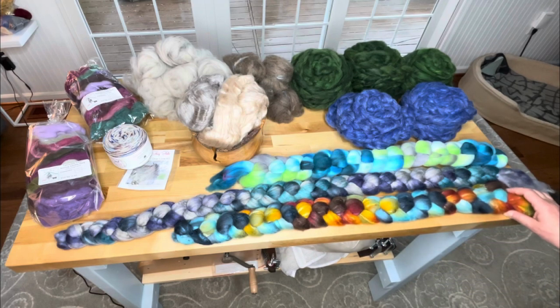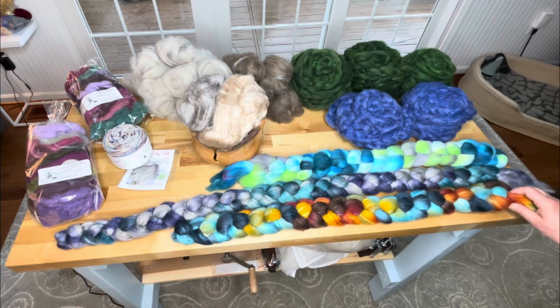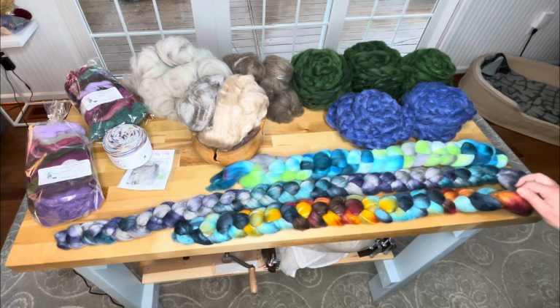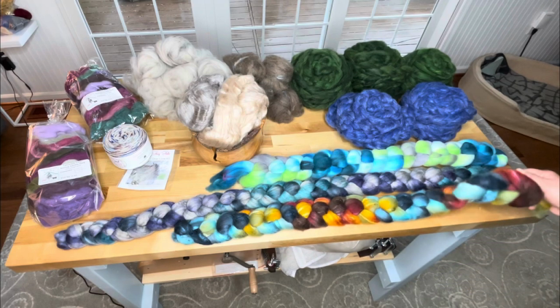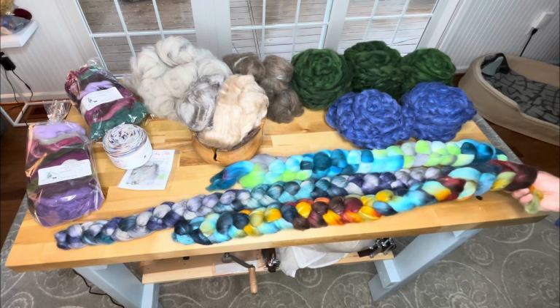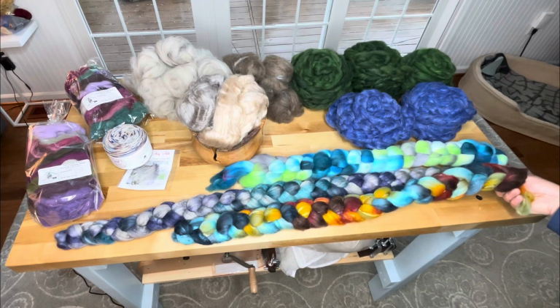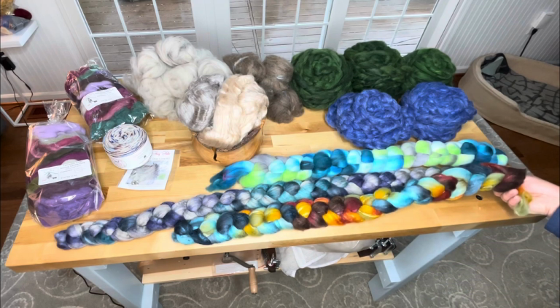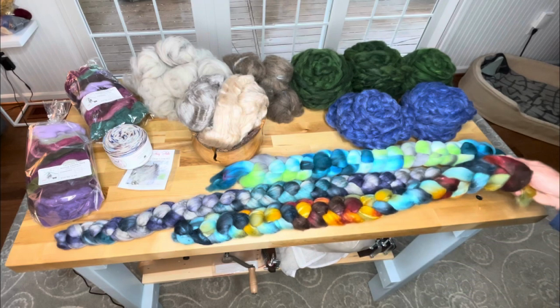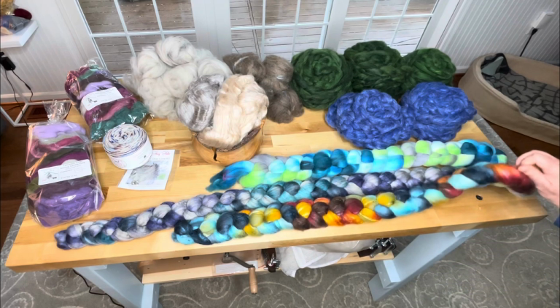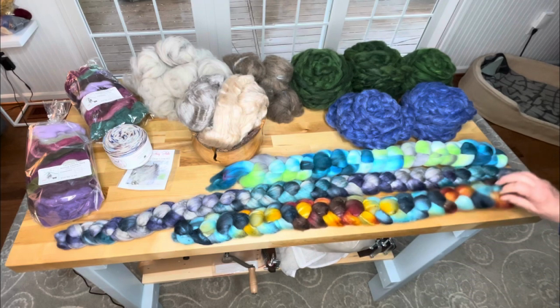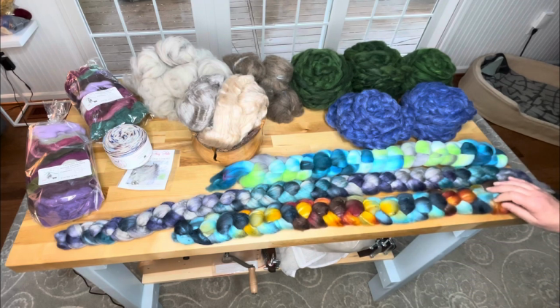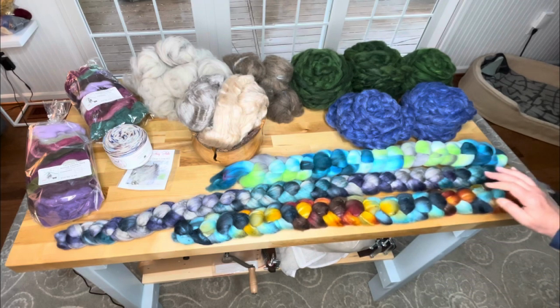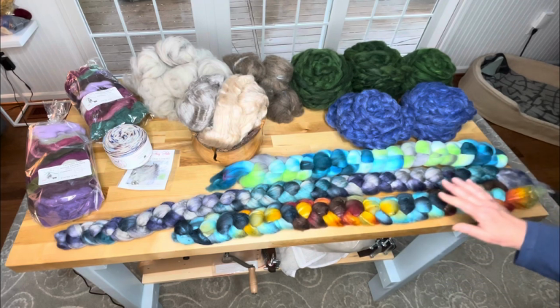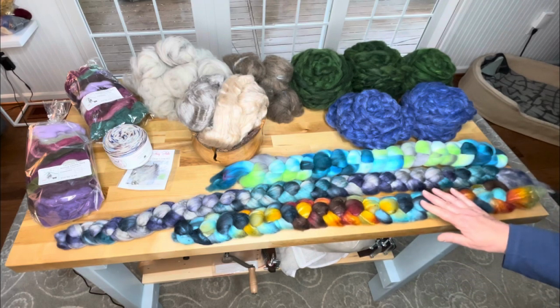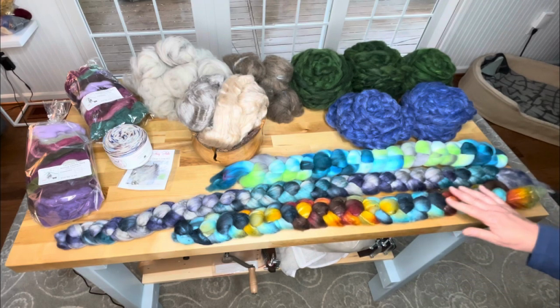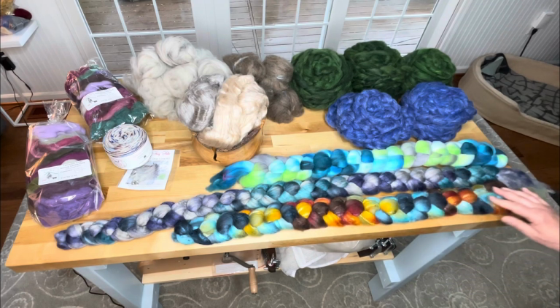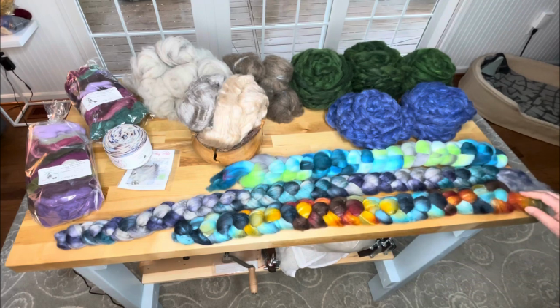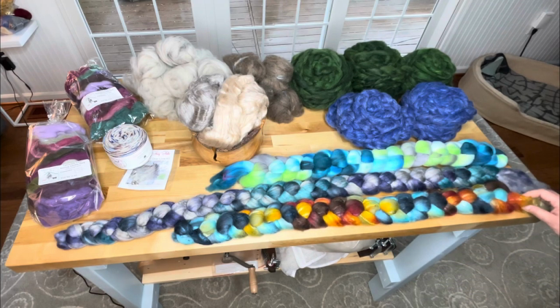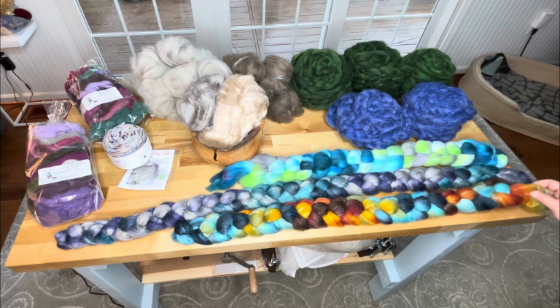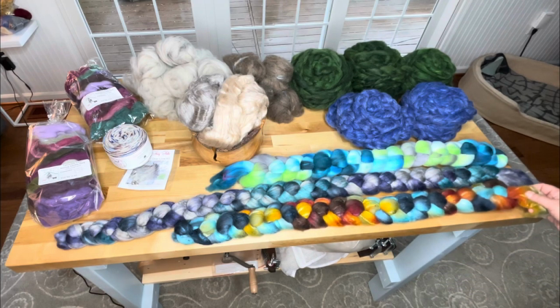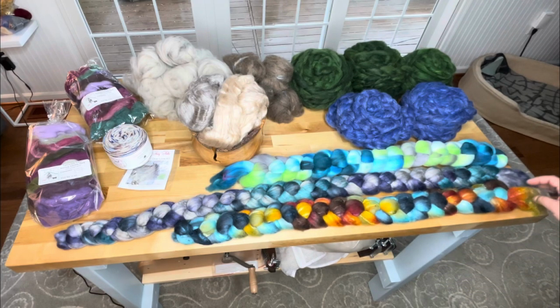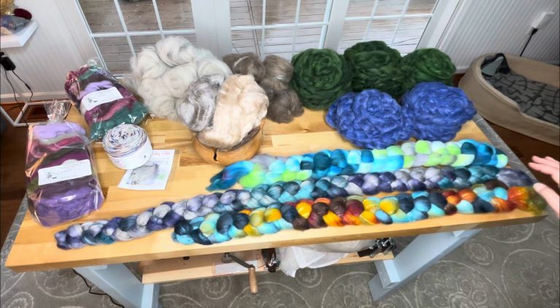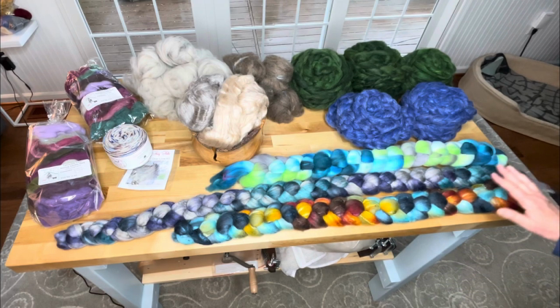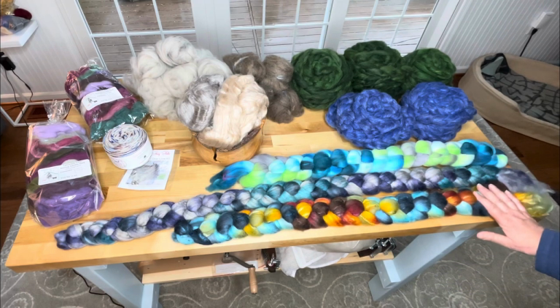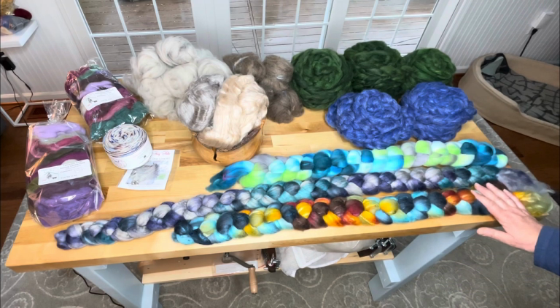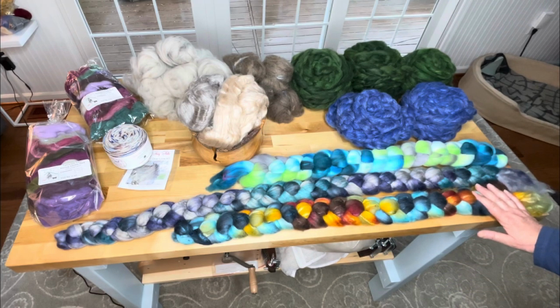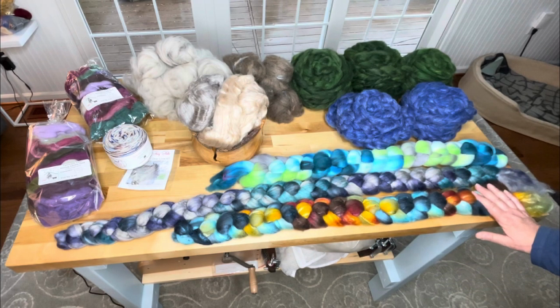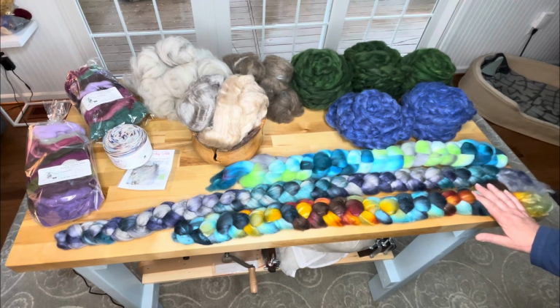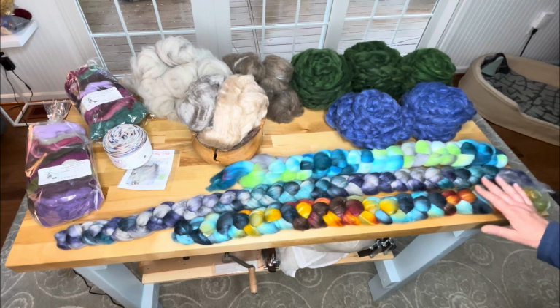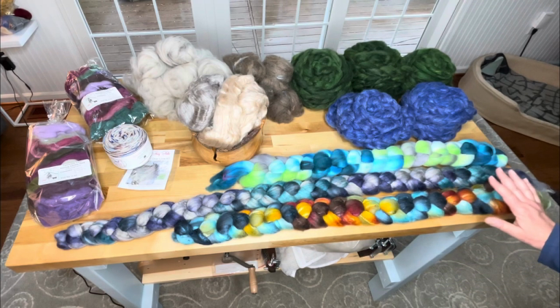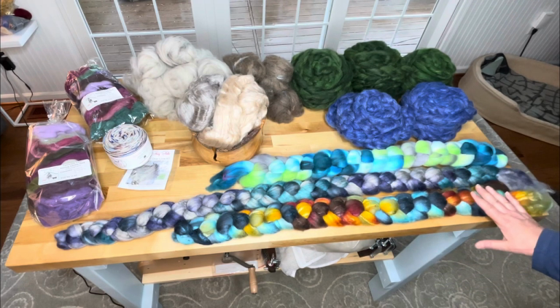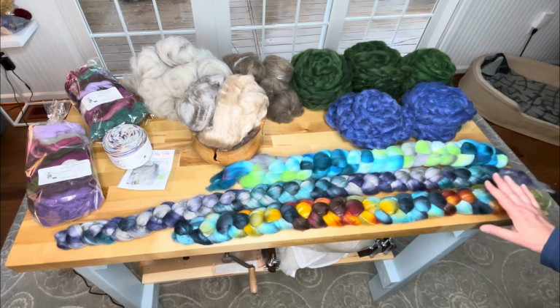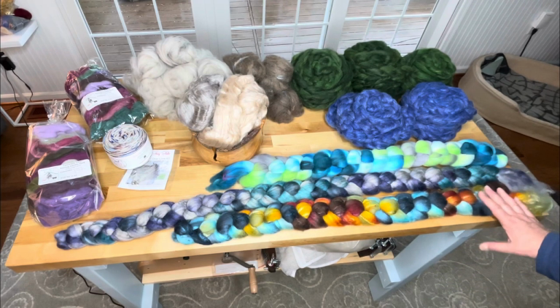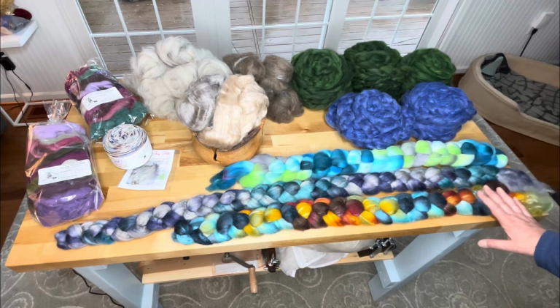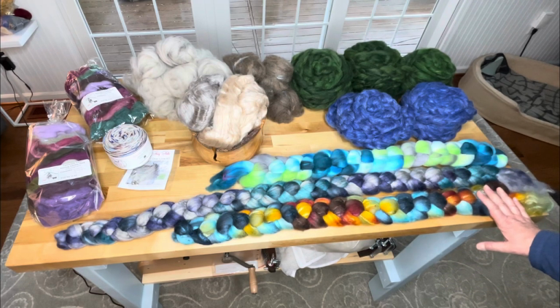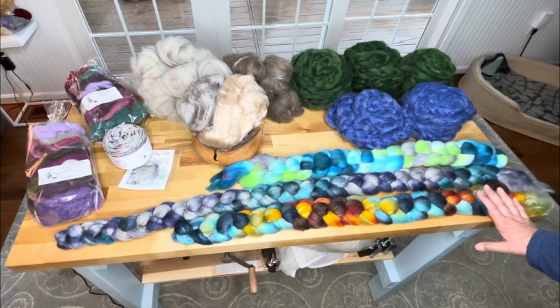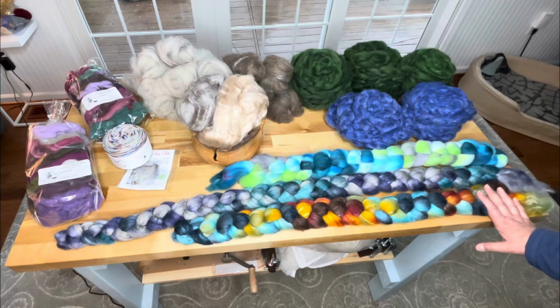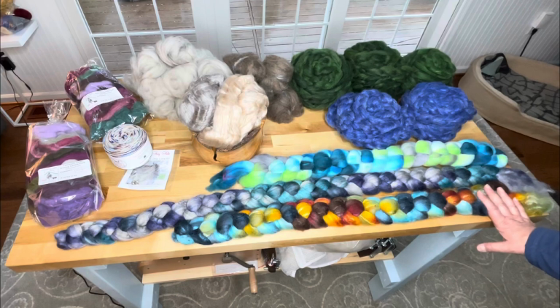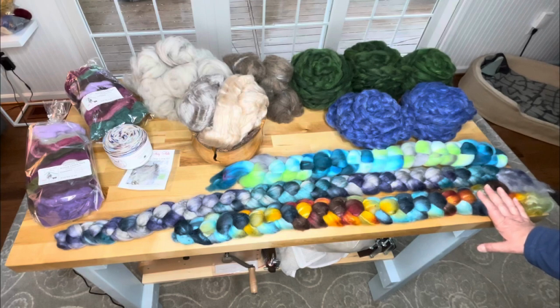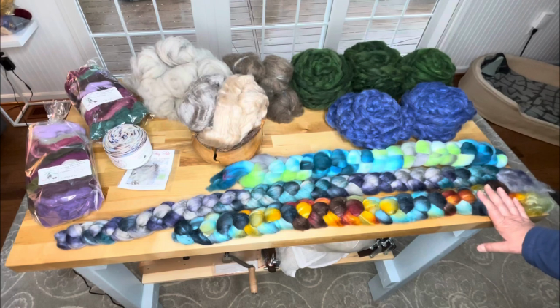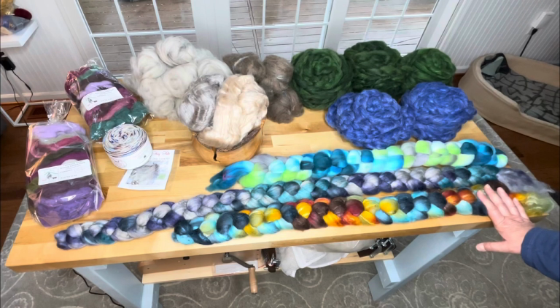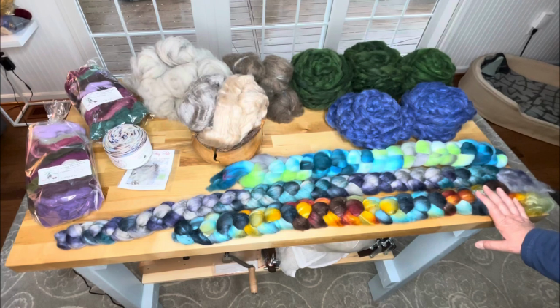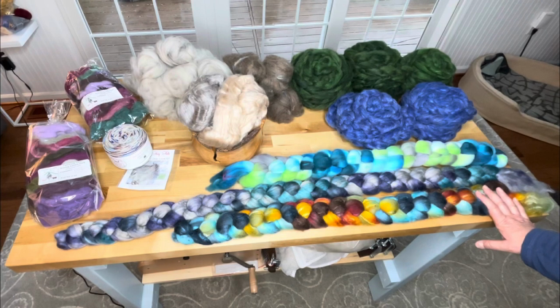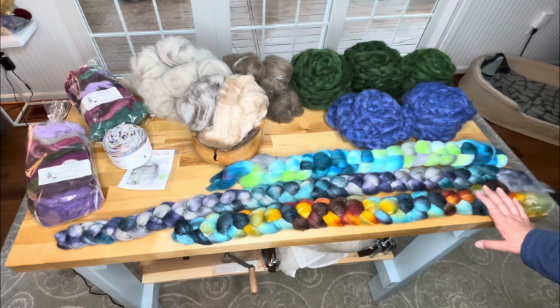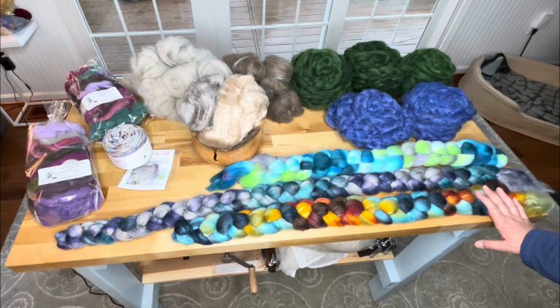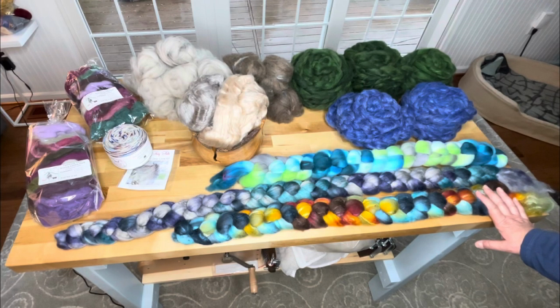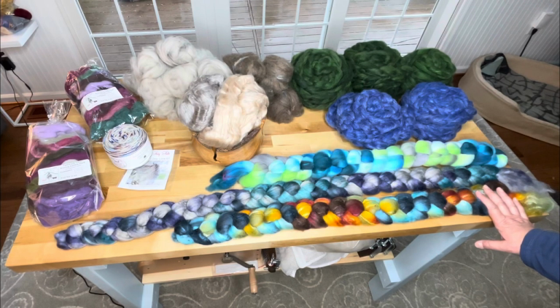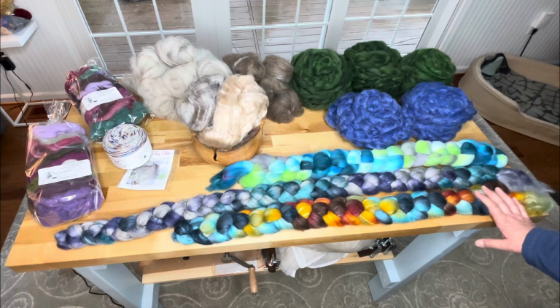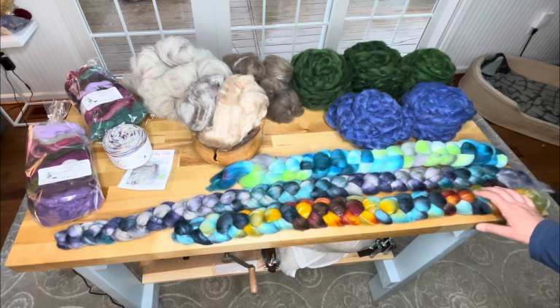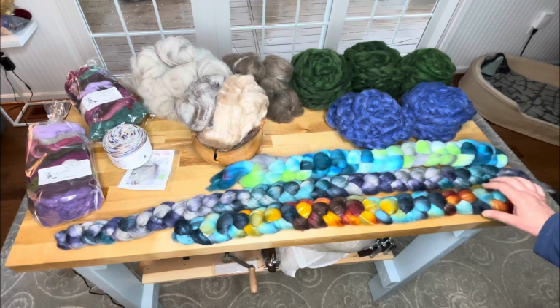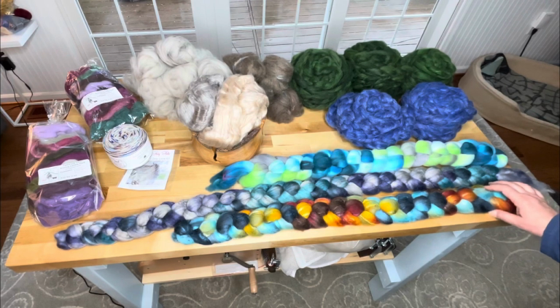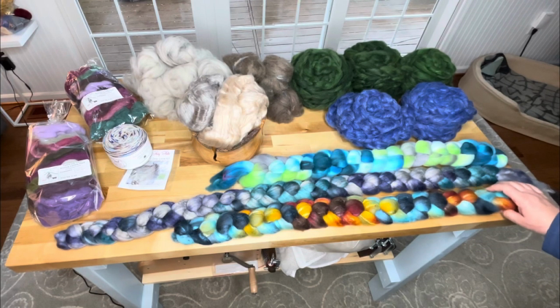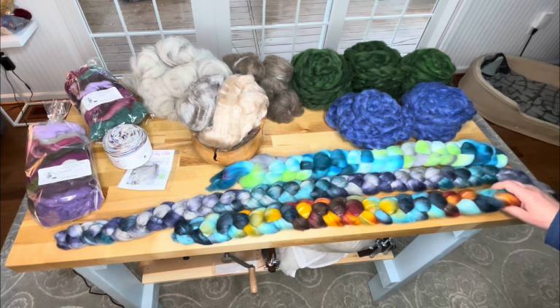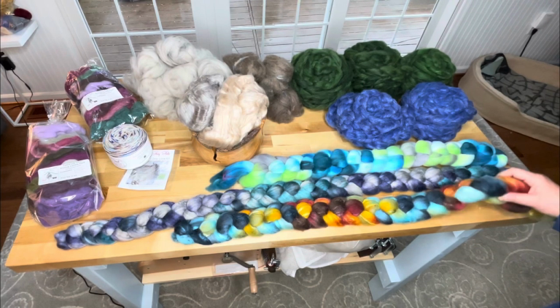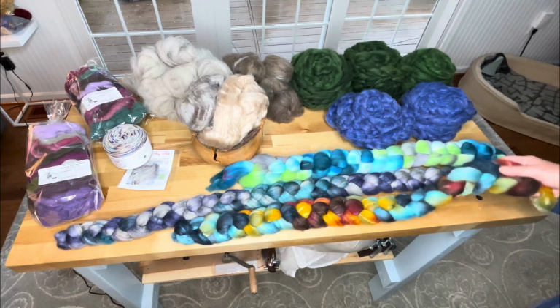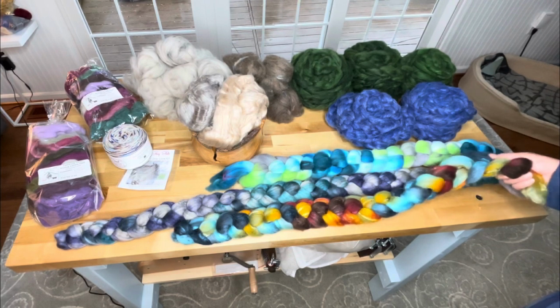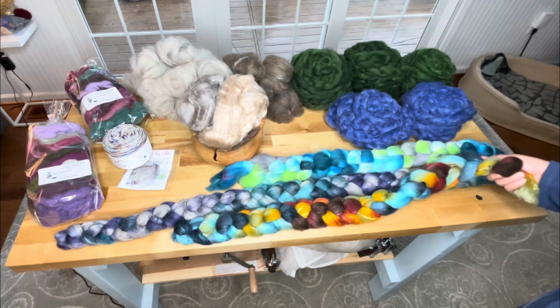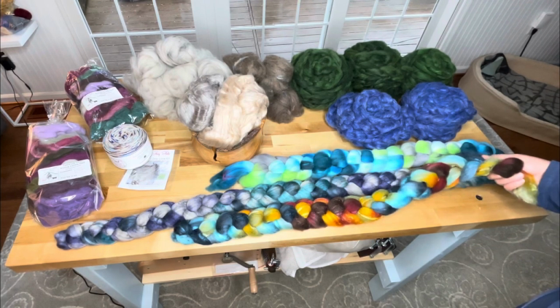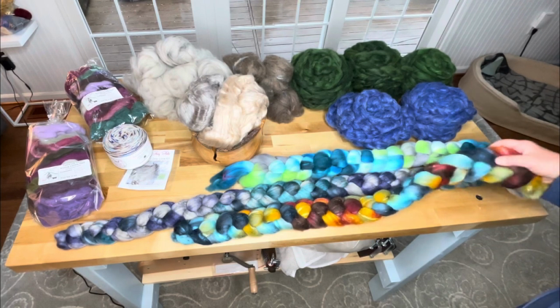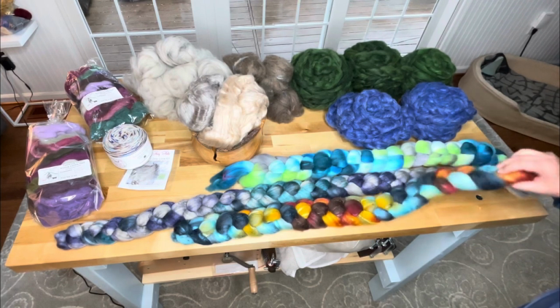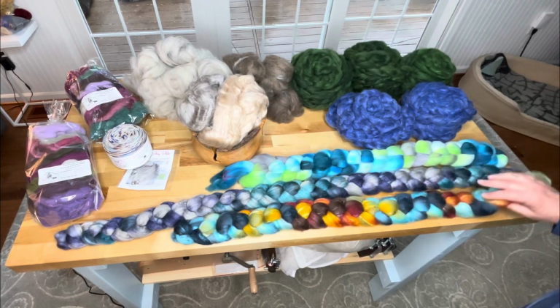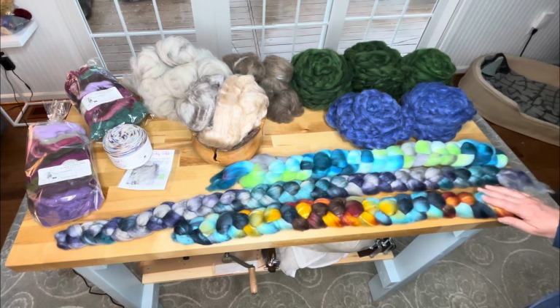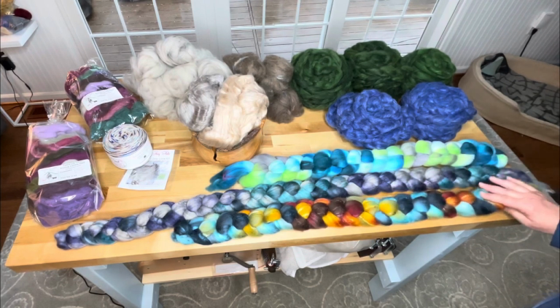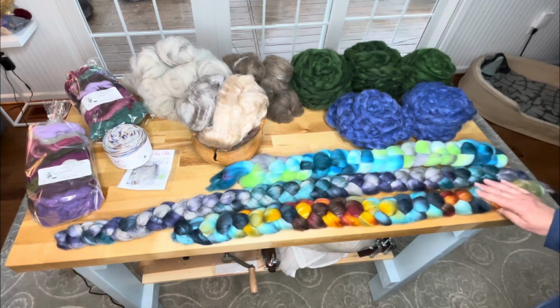I can't wait to spin this one up. This is Shetland and Silk and it's called Captain Tight Pants. I have no idea why, but I love it.